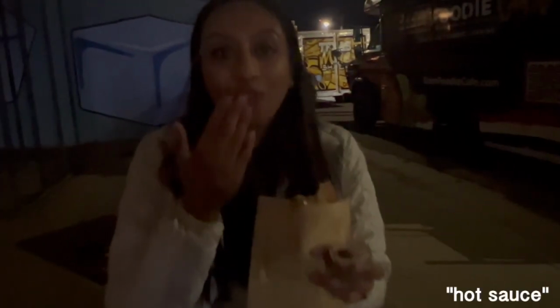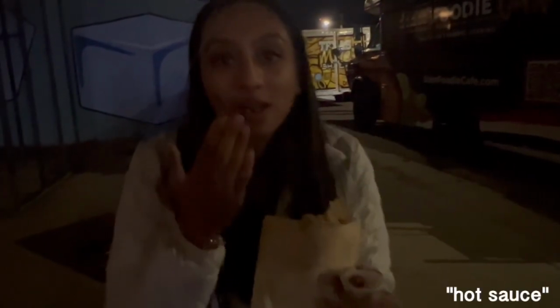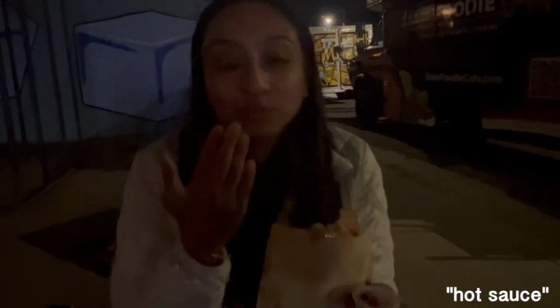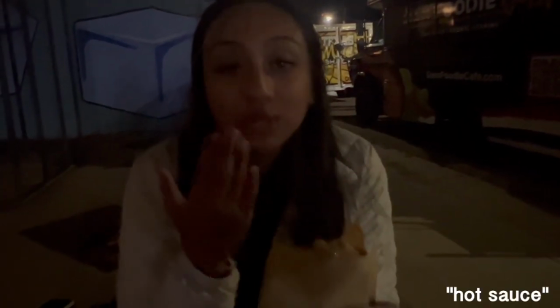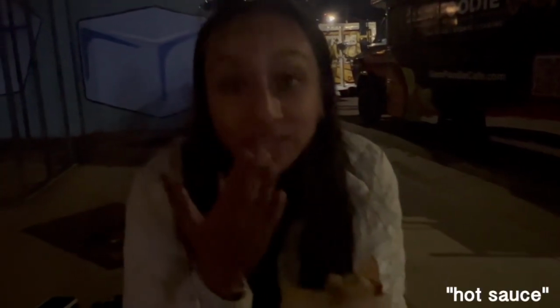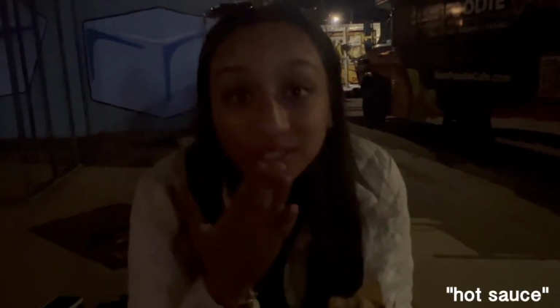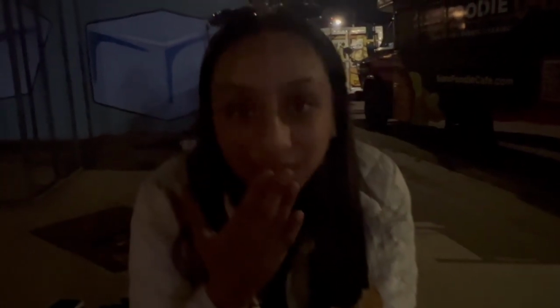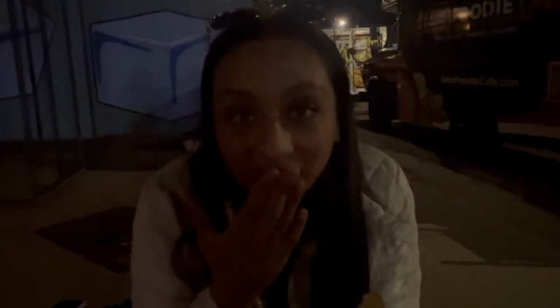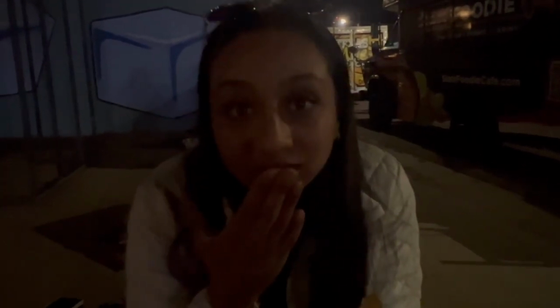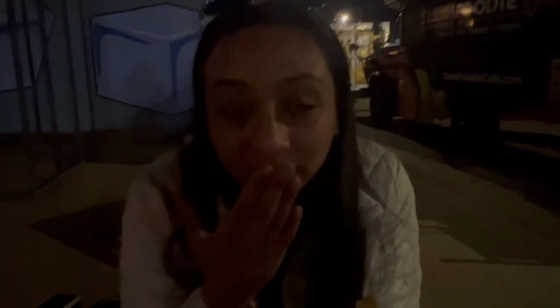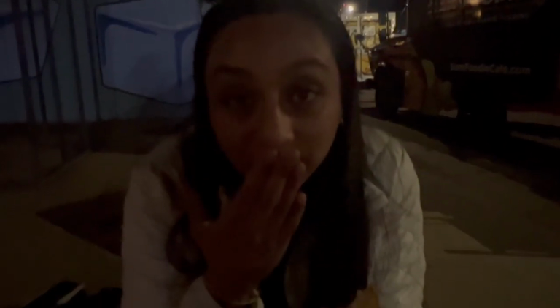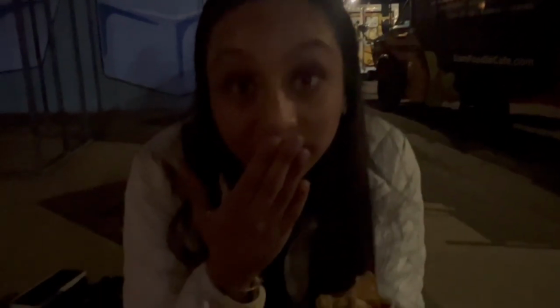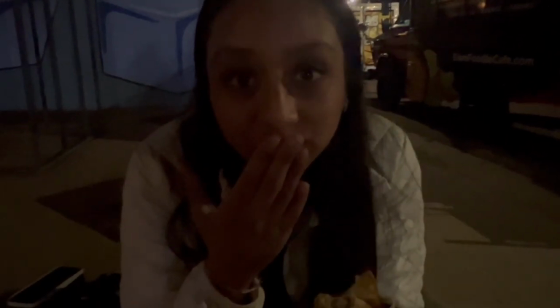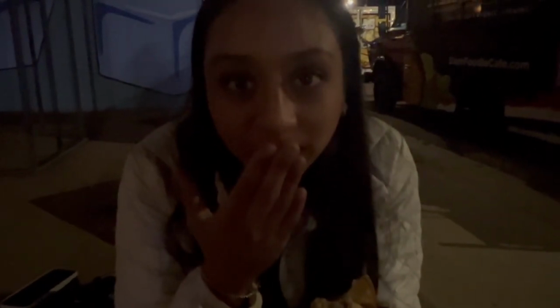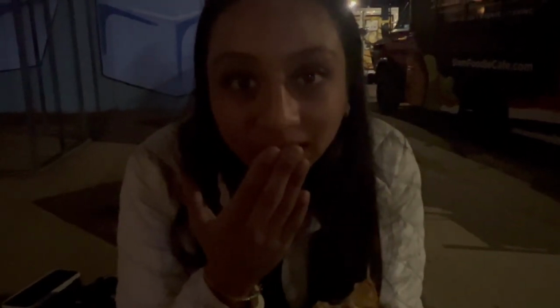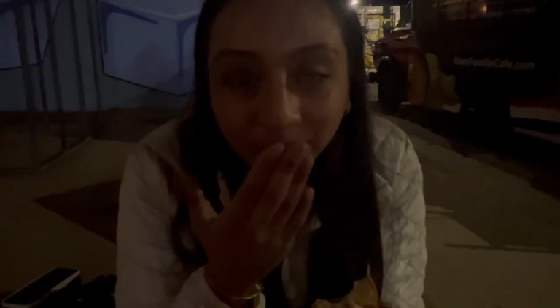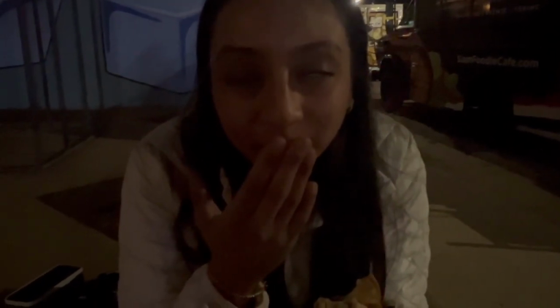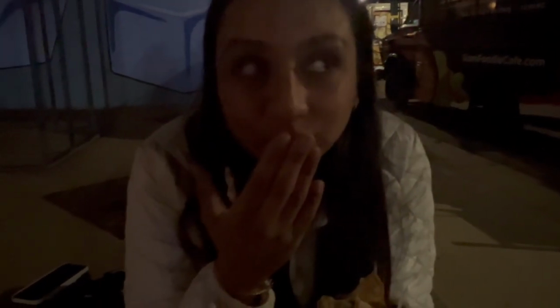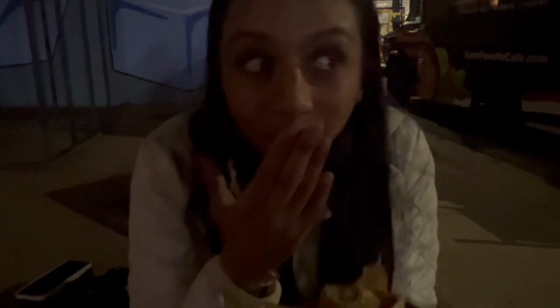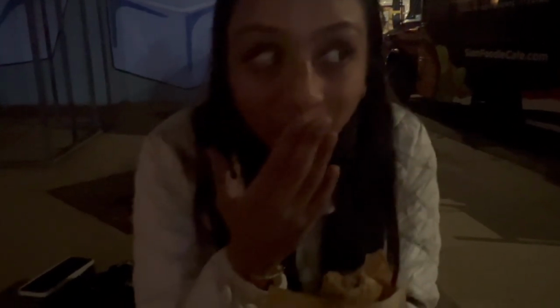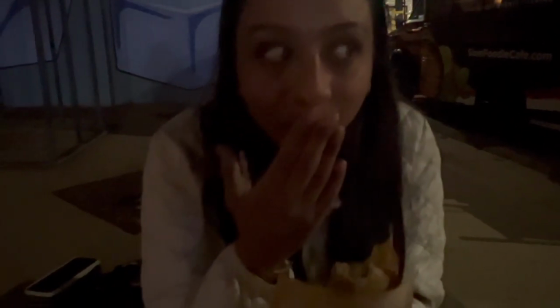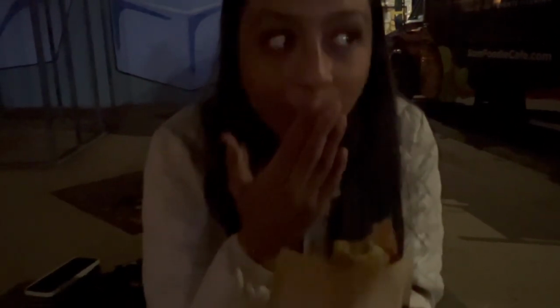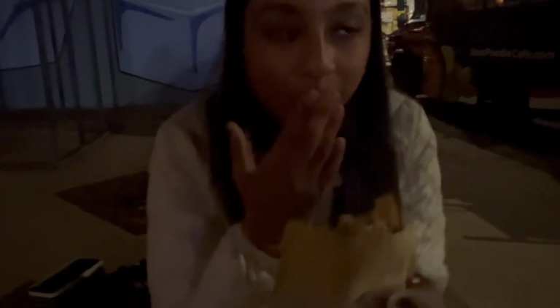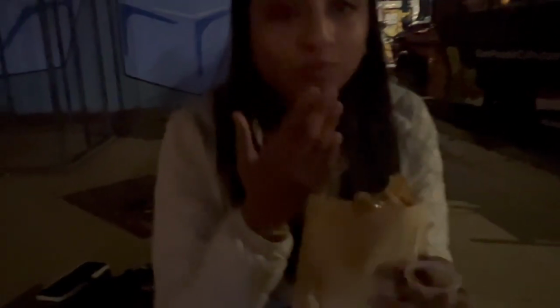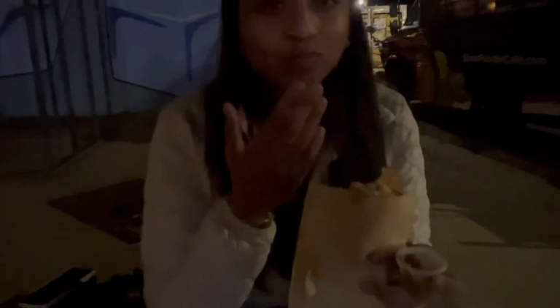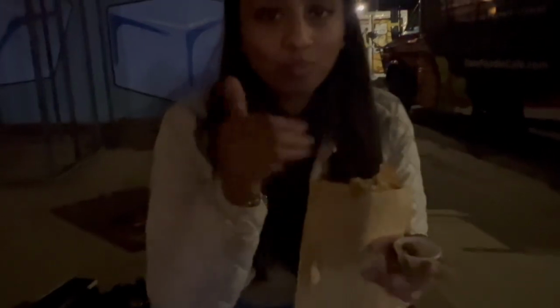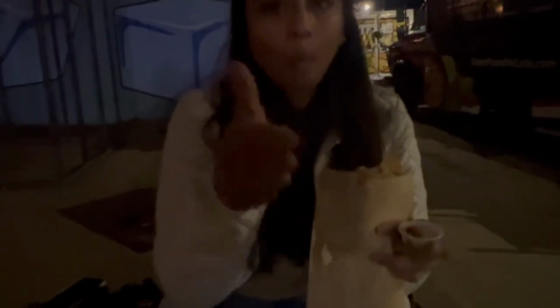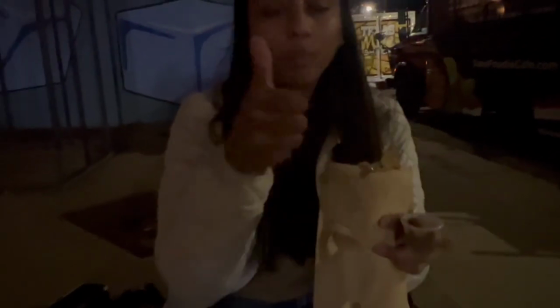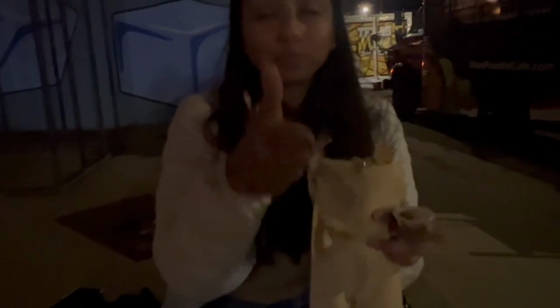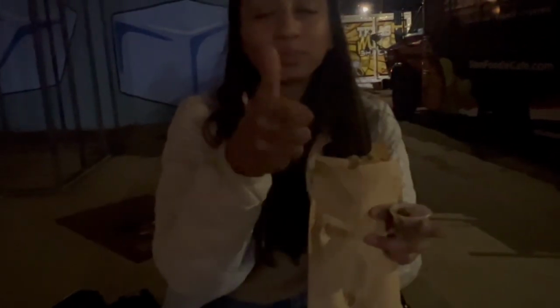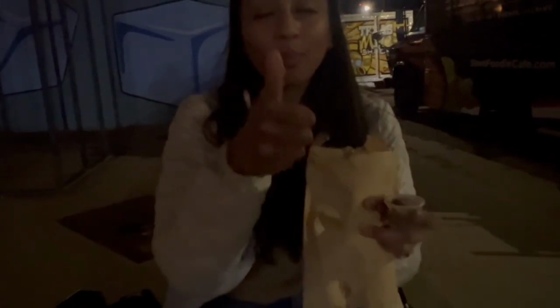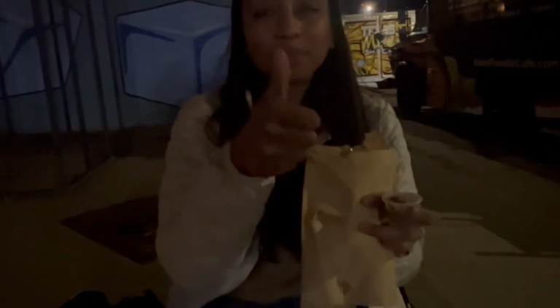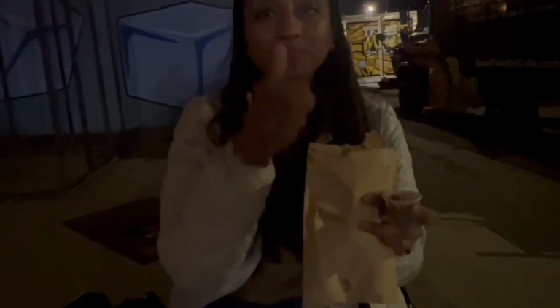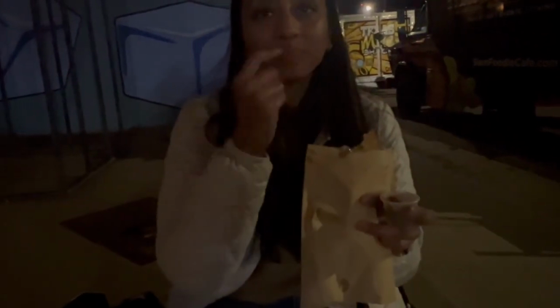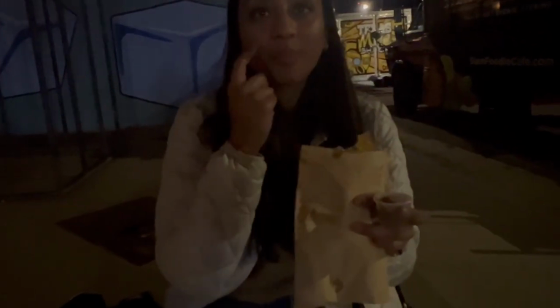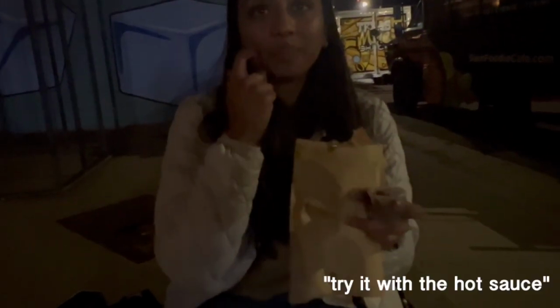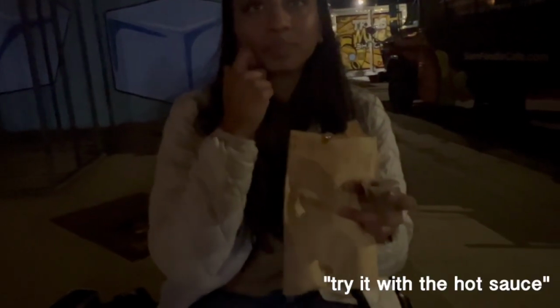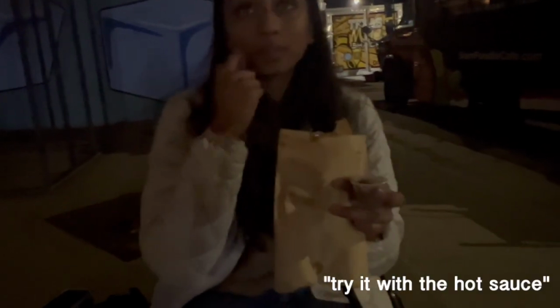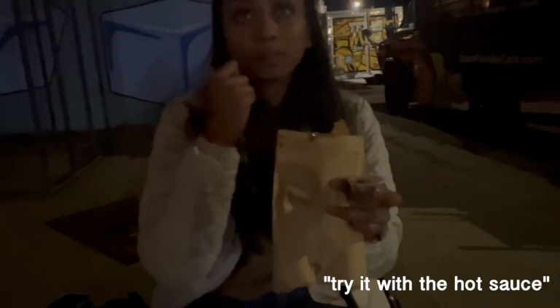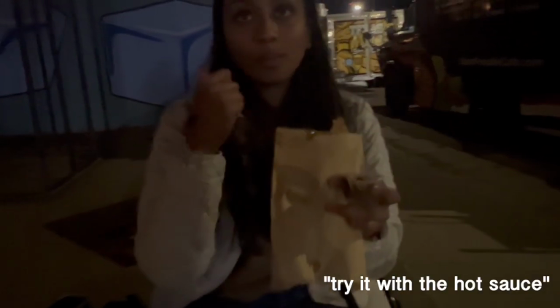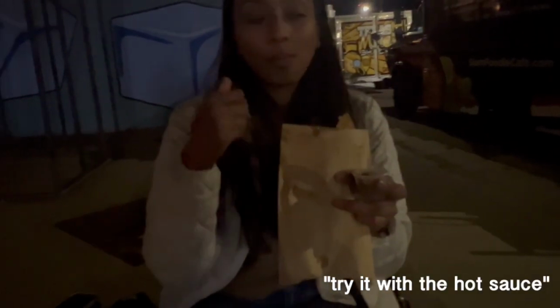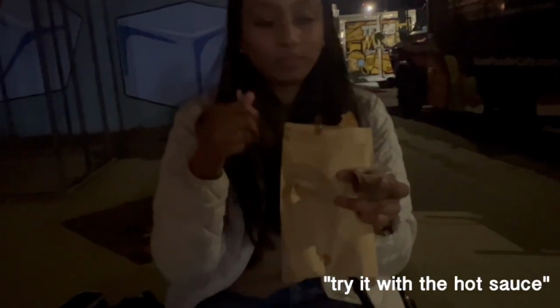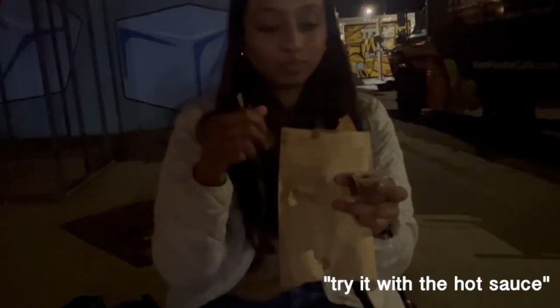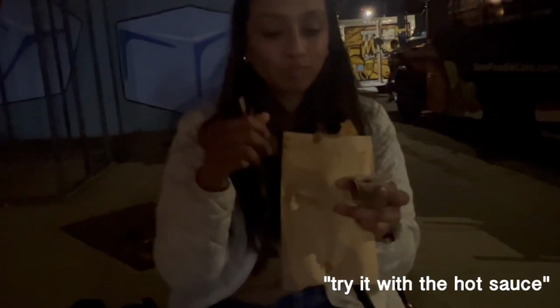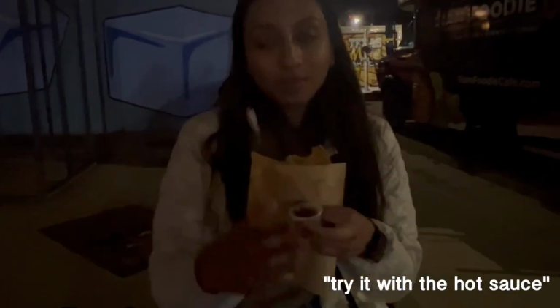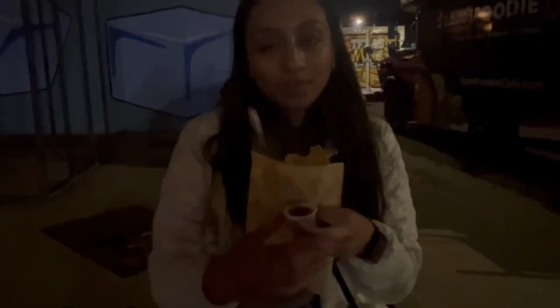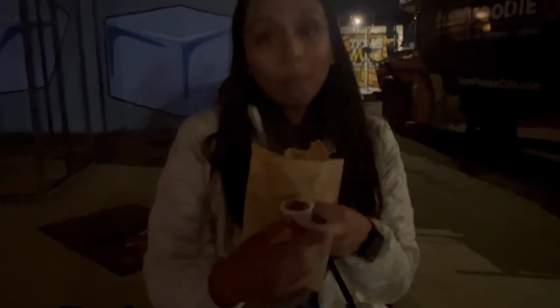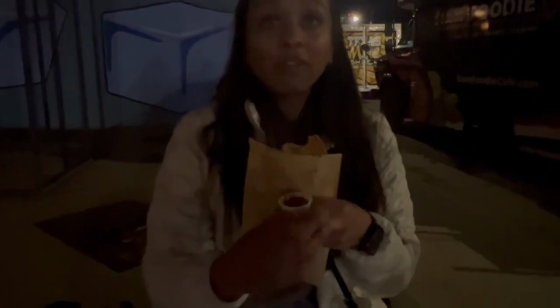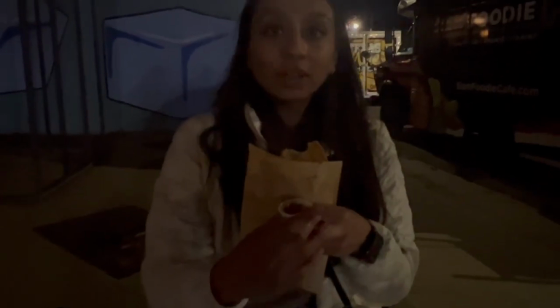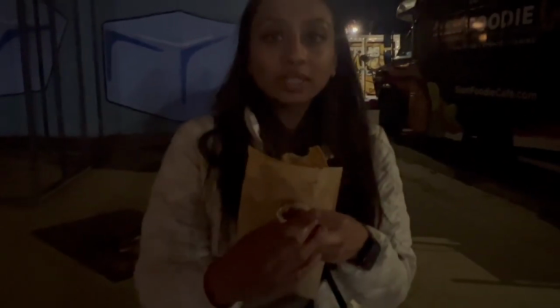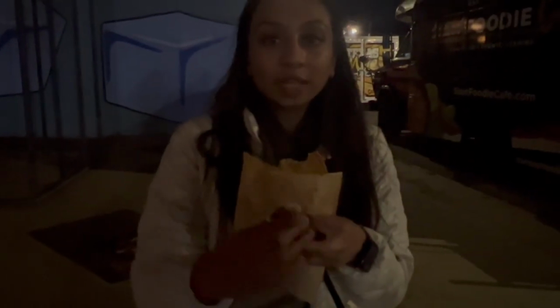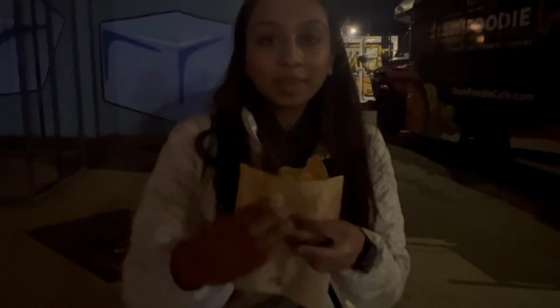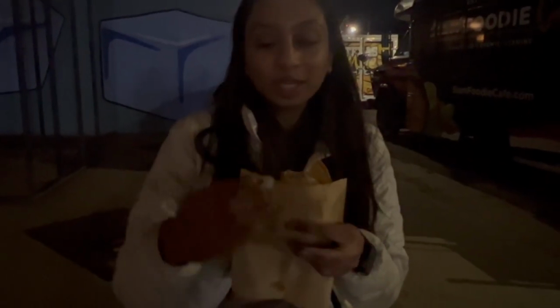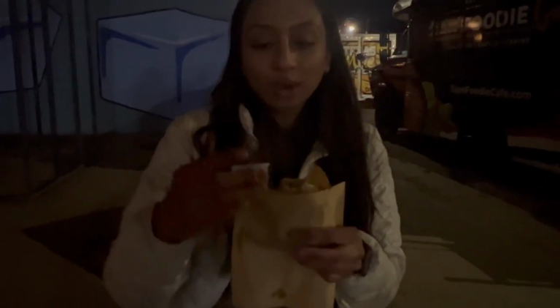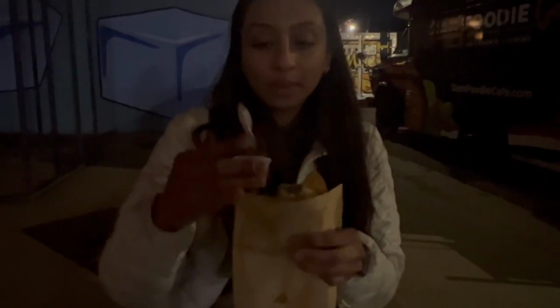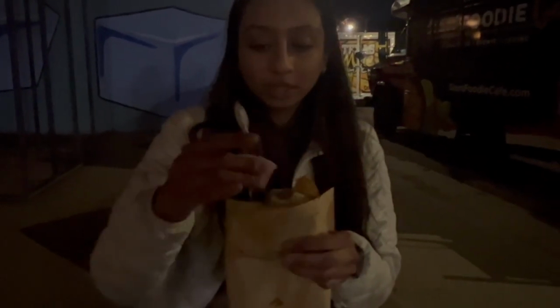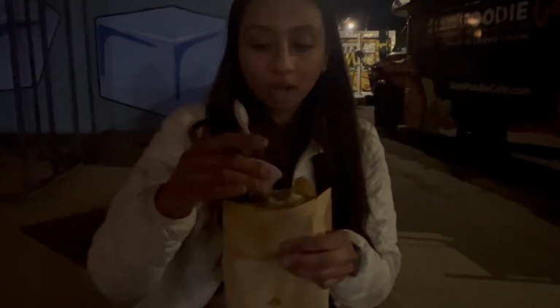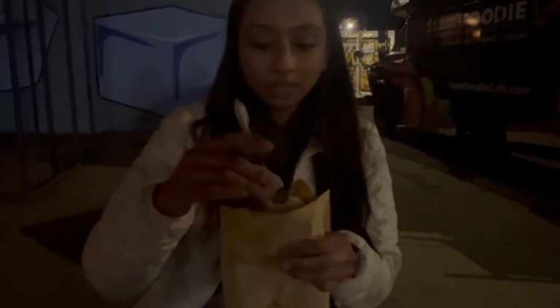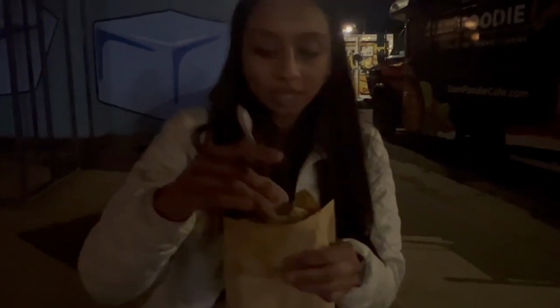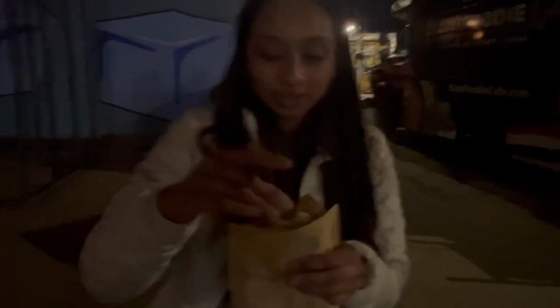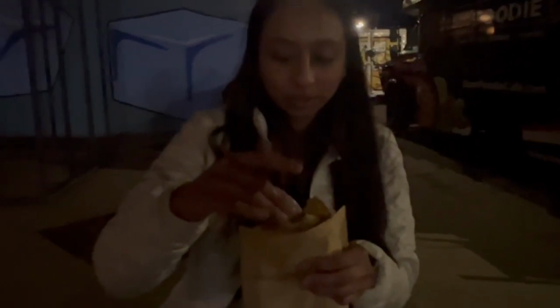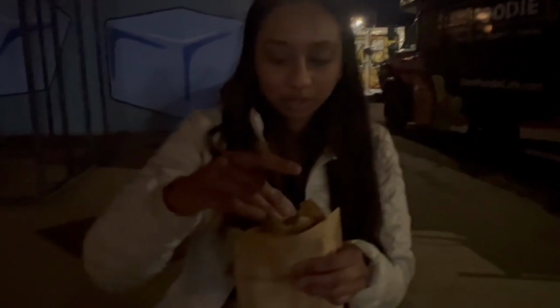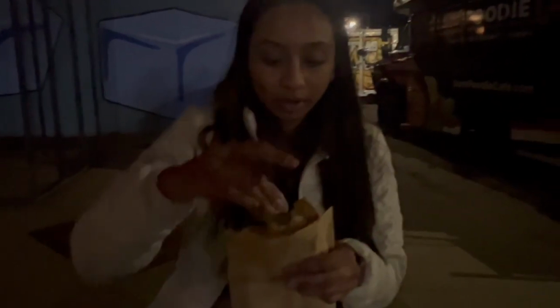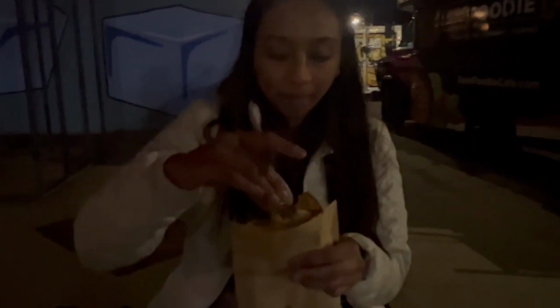You can taste the green chili — it's so good. My friend's telling me to try it with the hot sauce, so we'll do it.